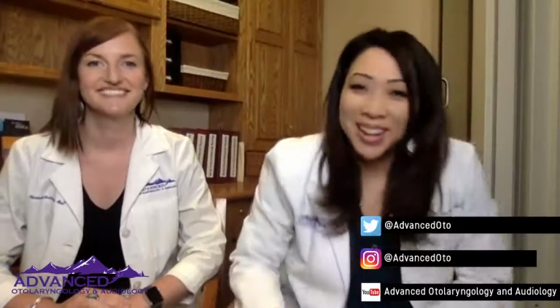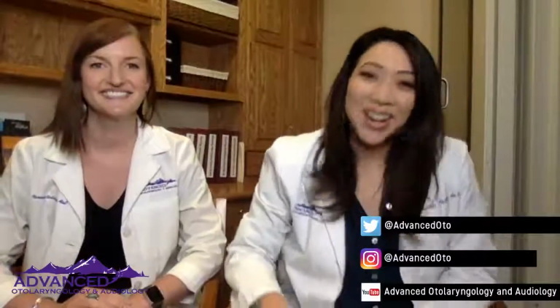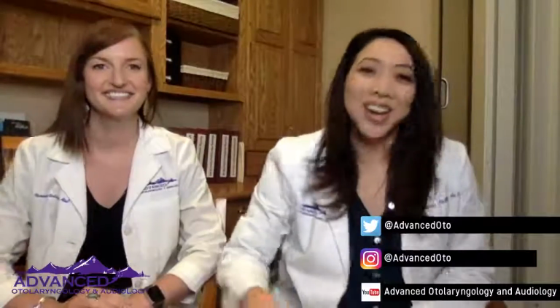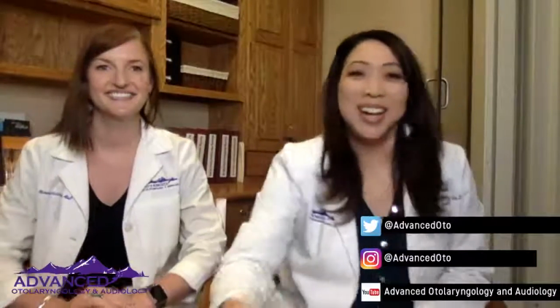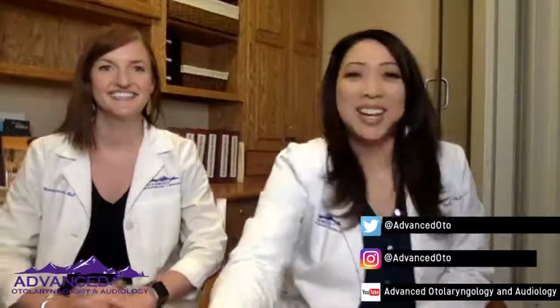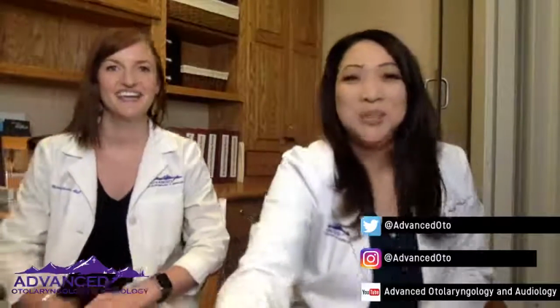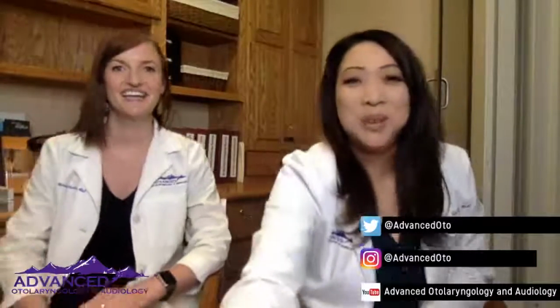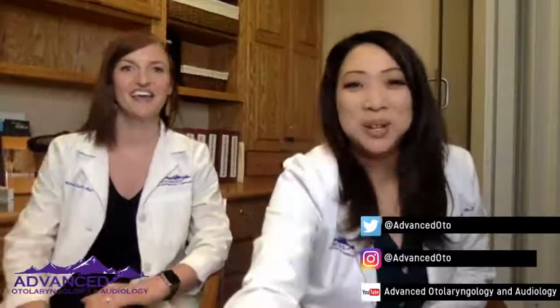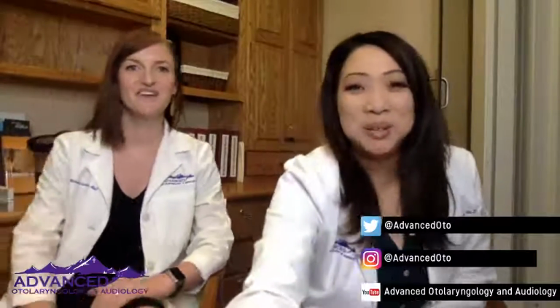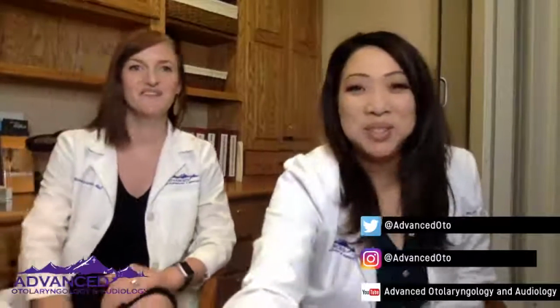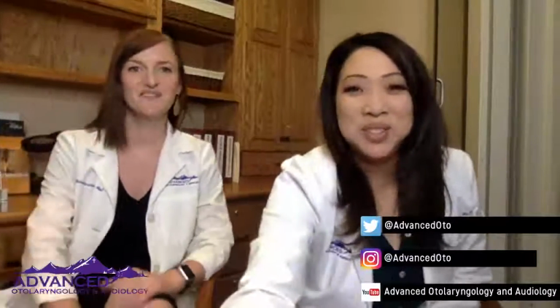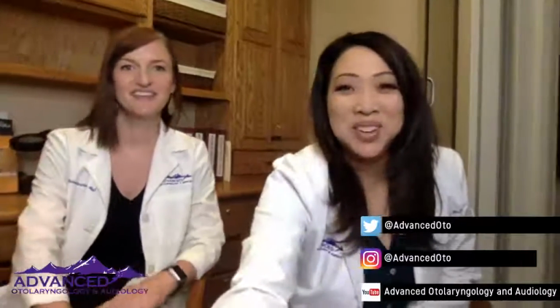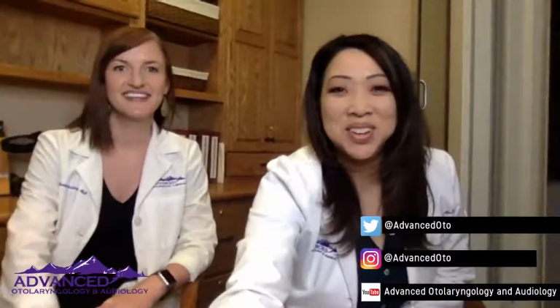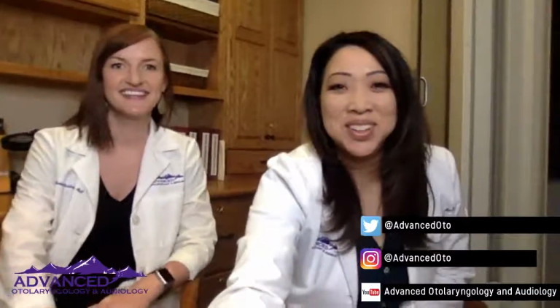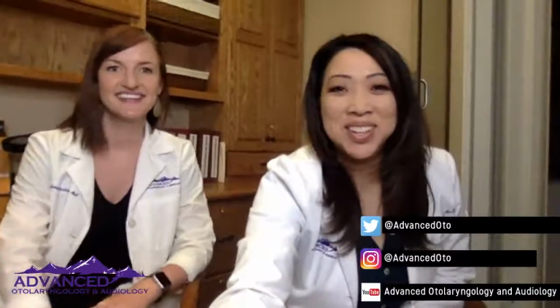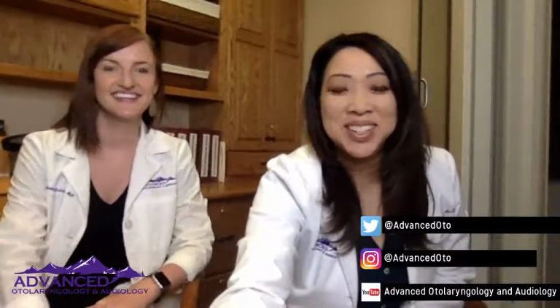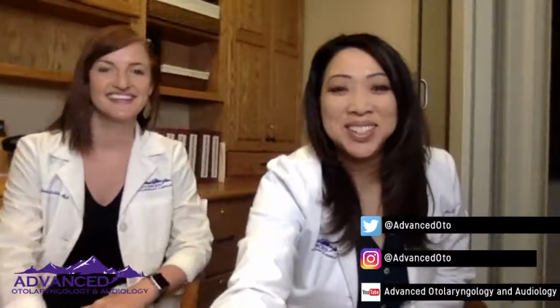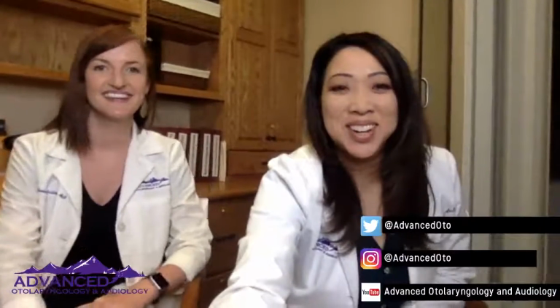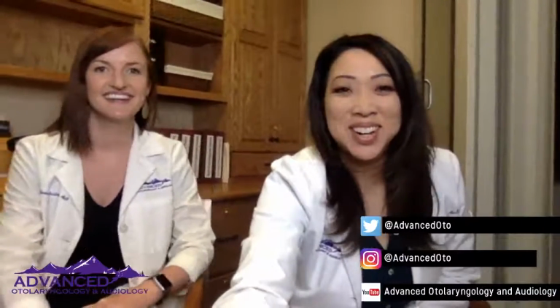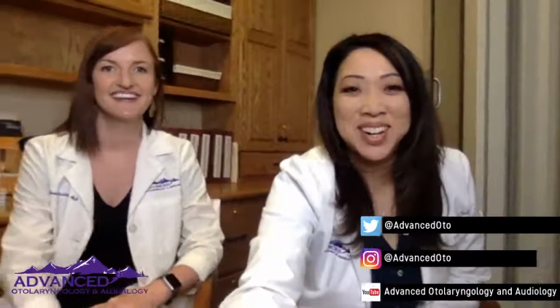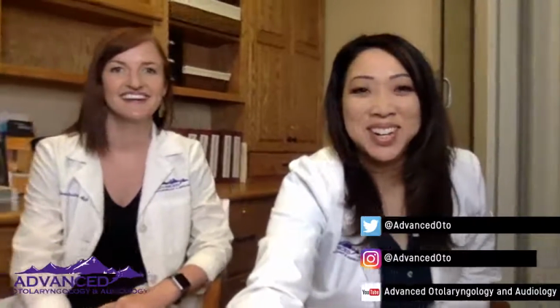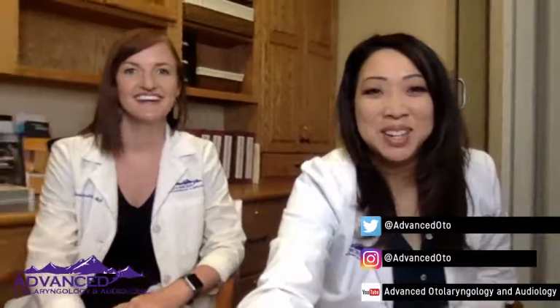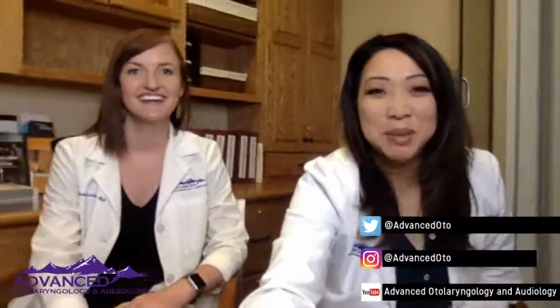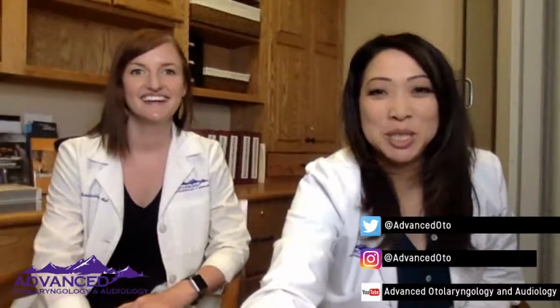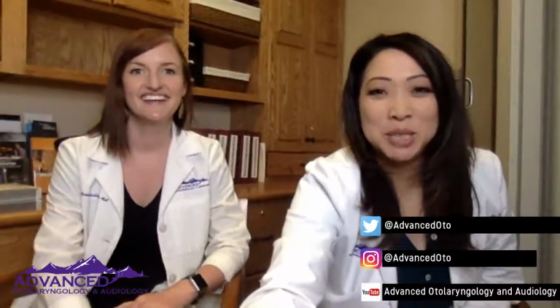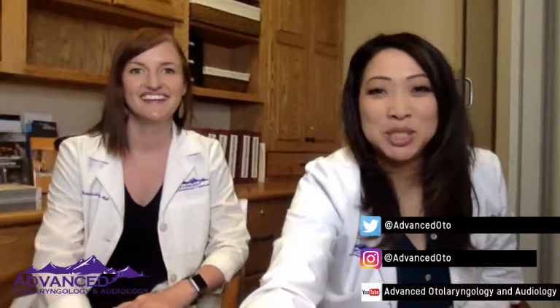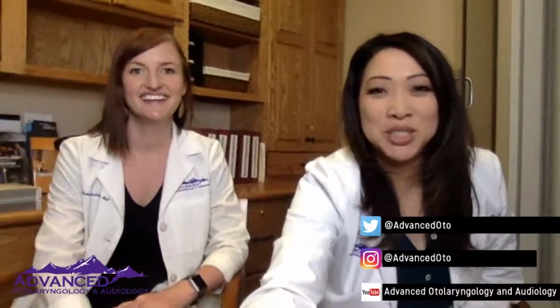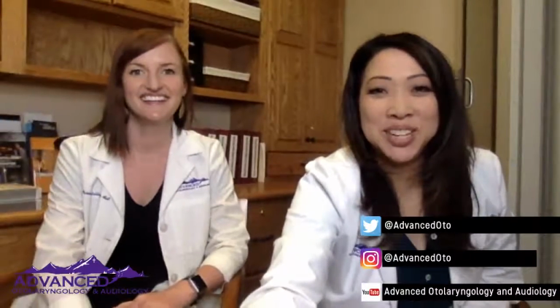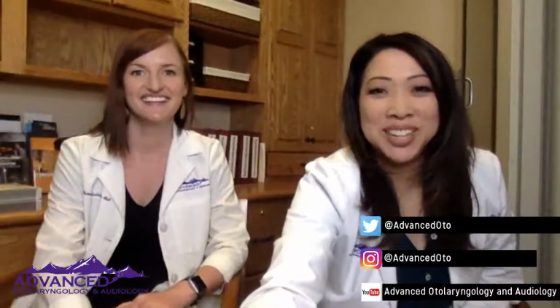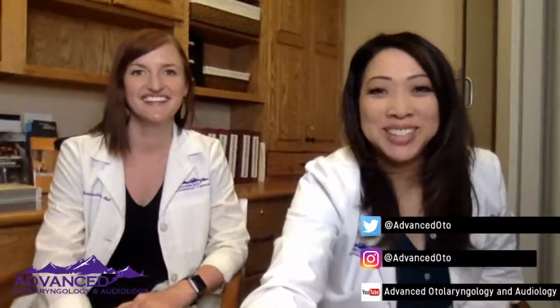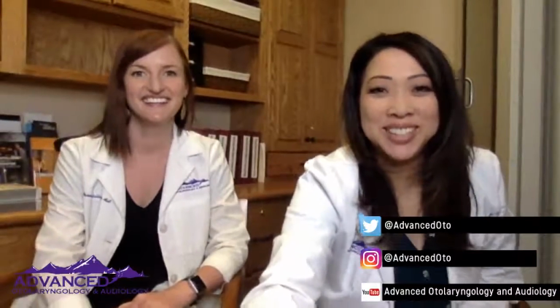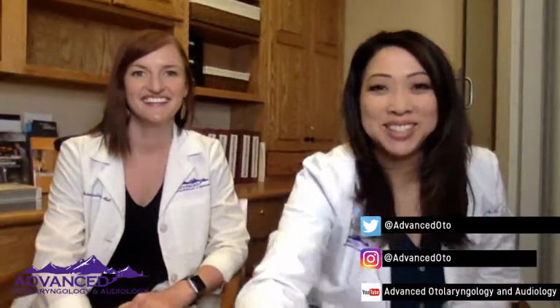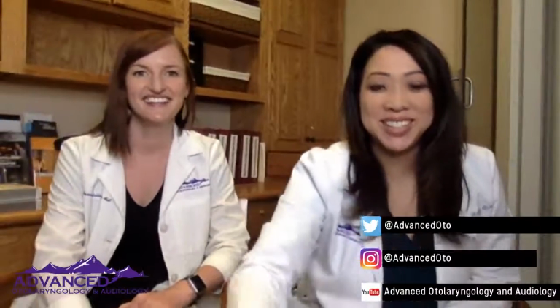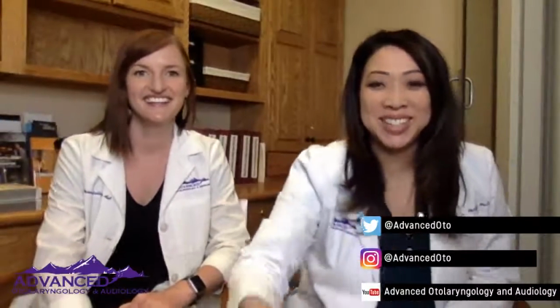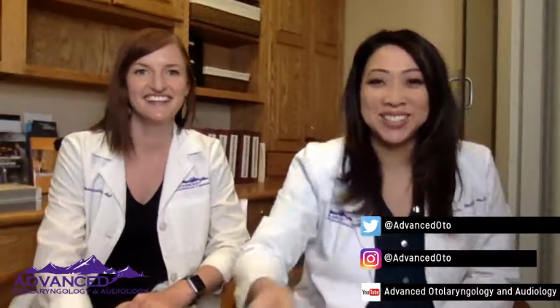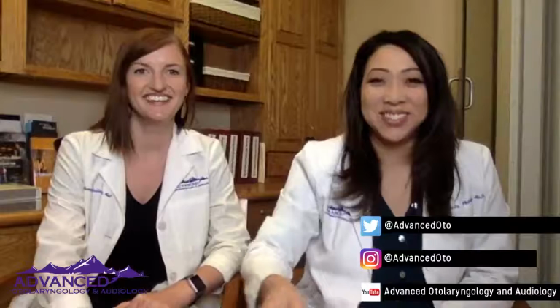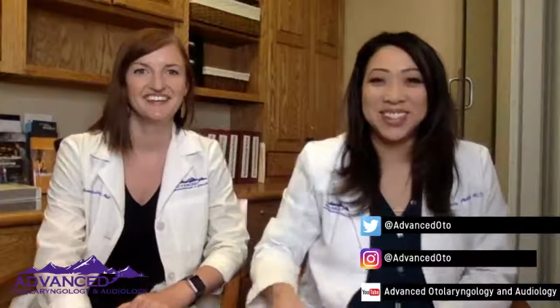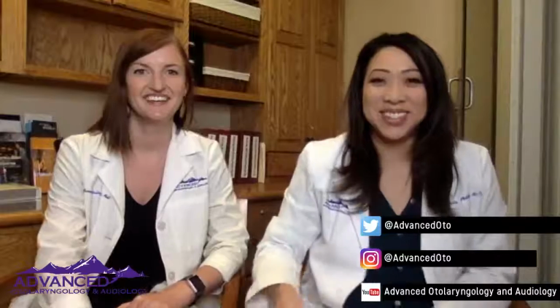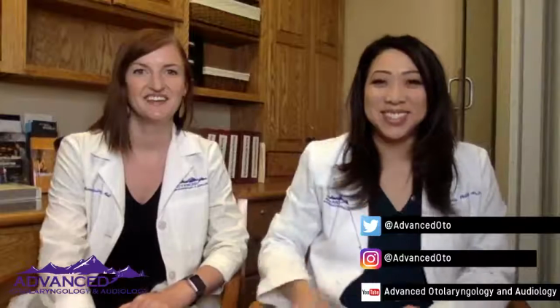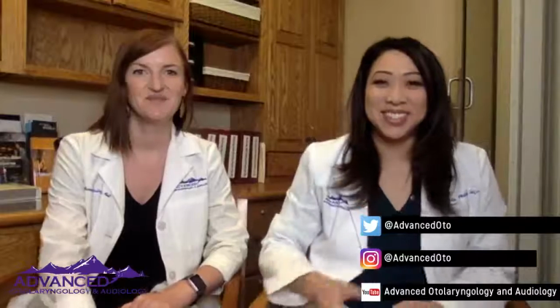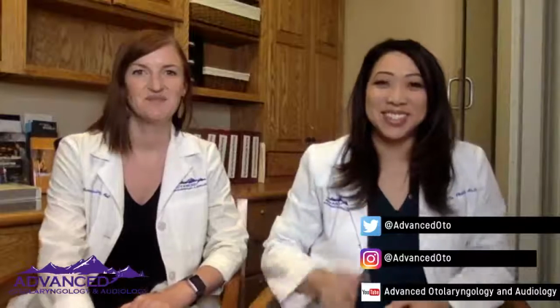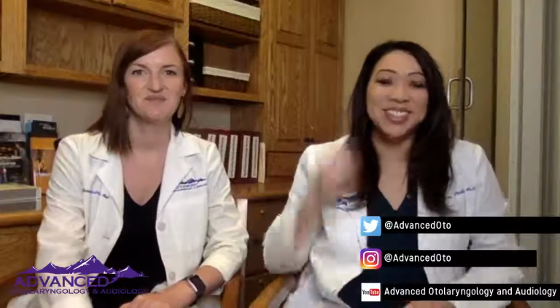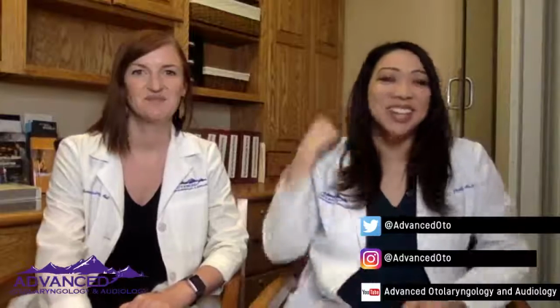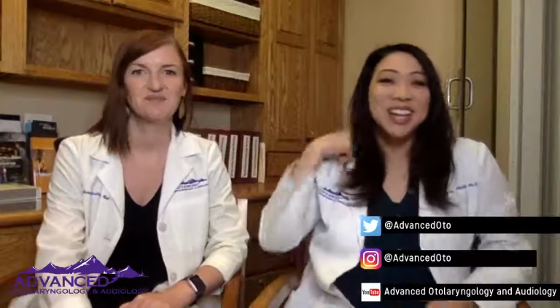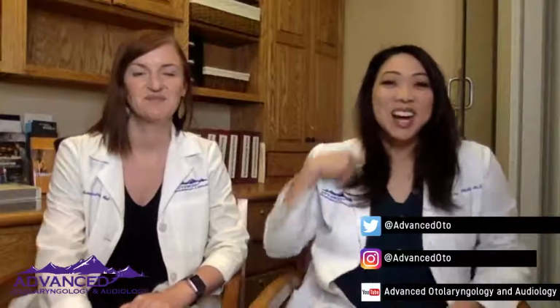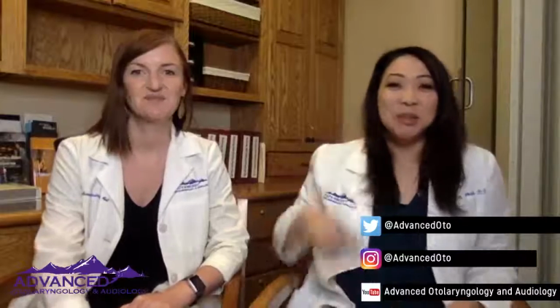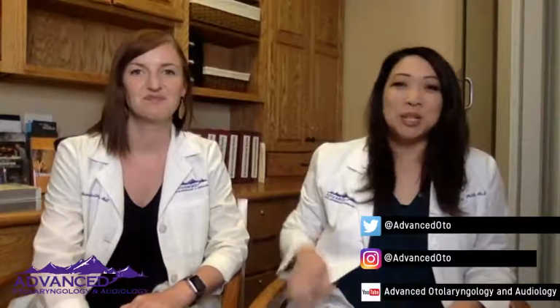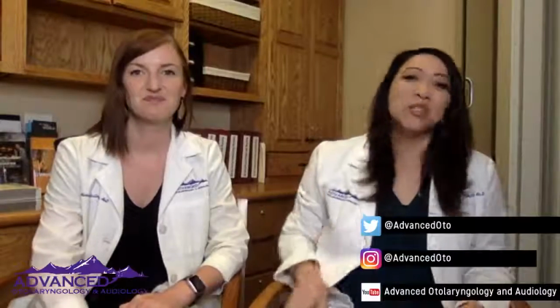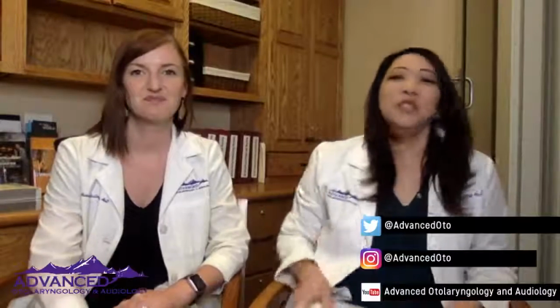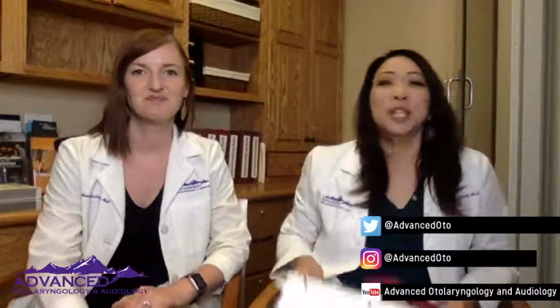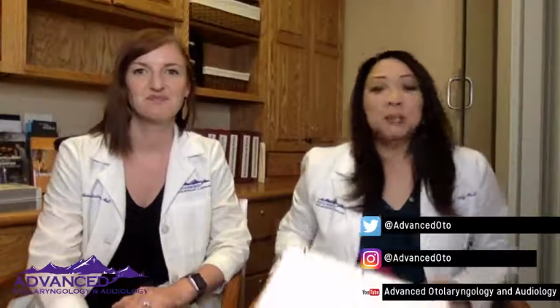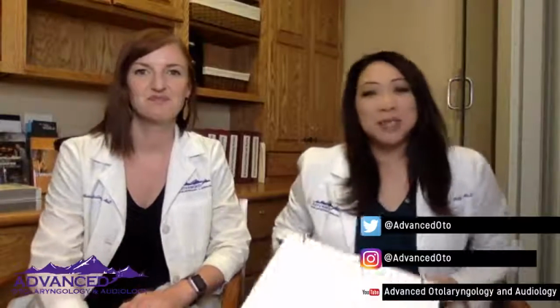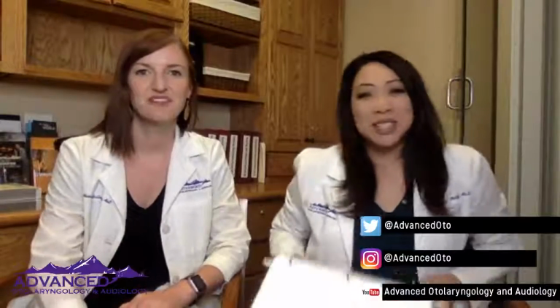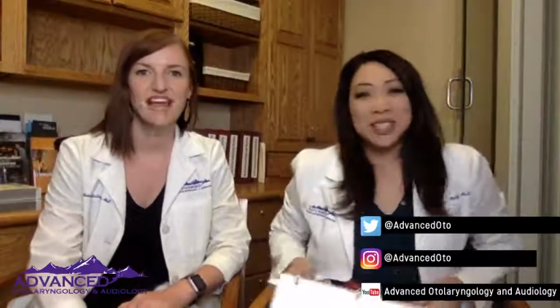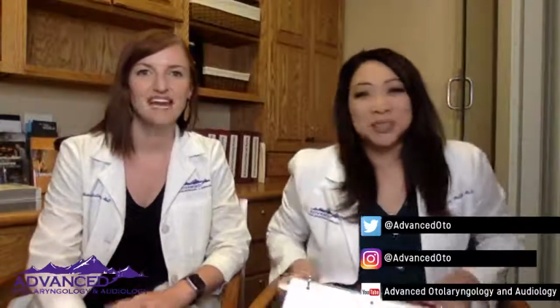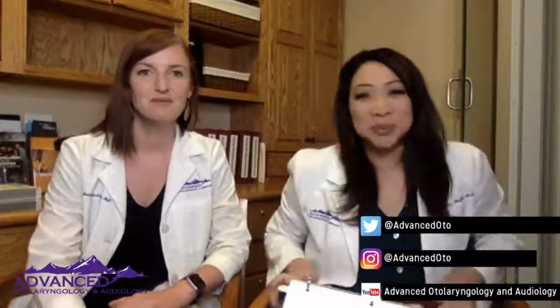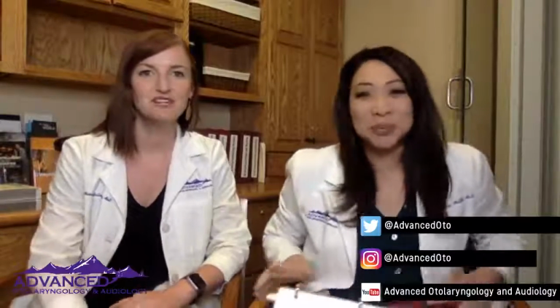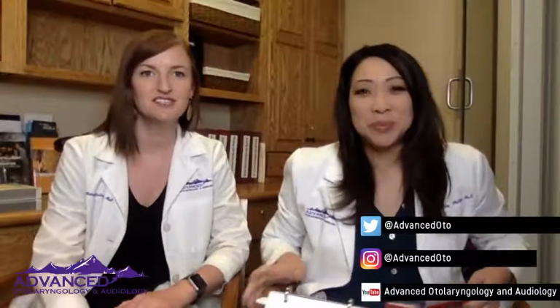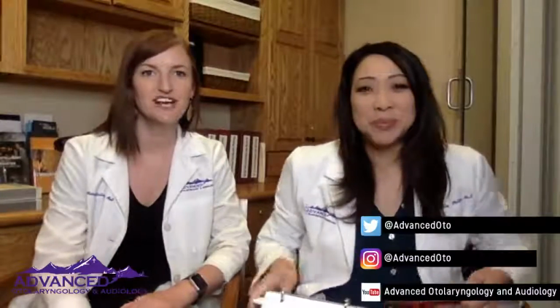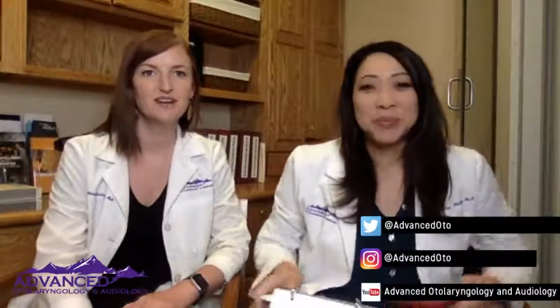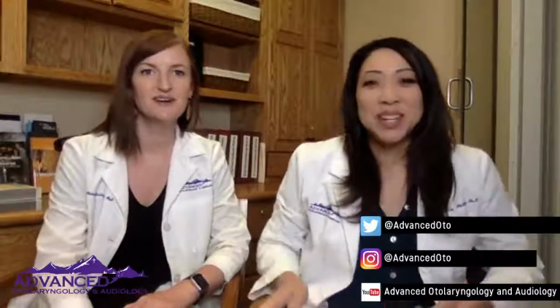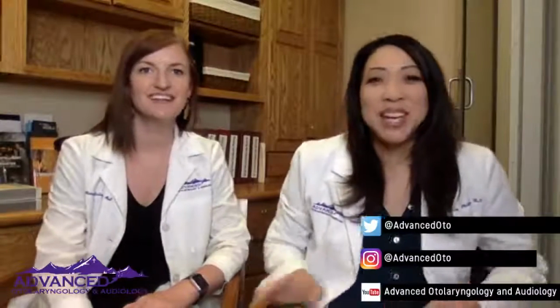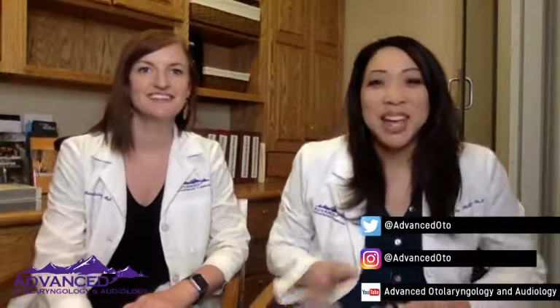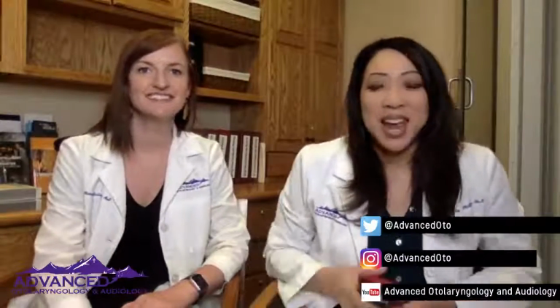Hi, and welcome to All Things Odd. Let me just make sure Dr. Galloway is on here. I'm Dr. Phillips, and I'm Dr. Galloway.